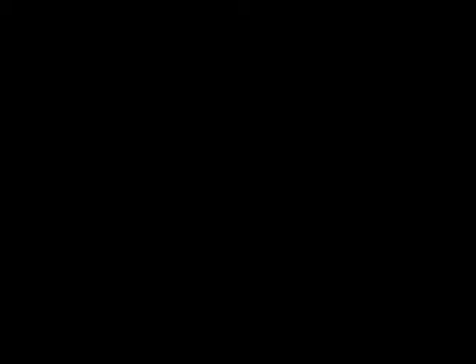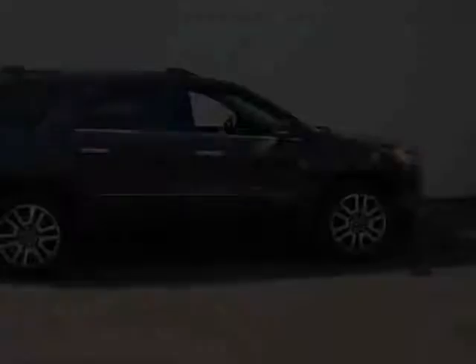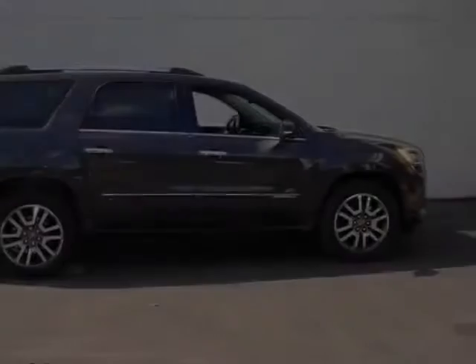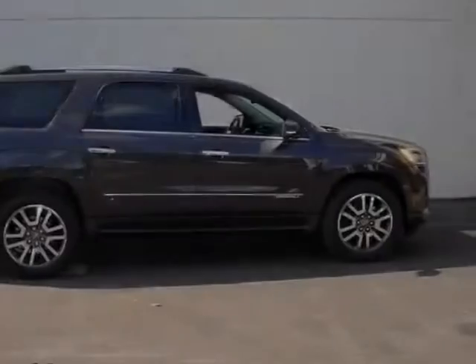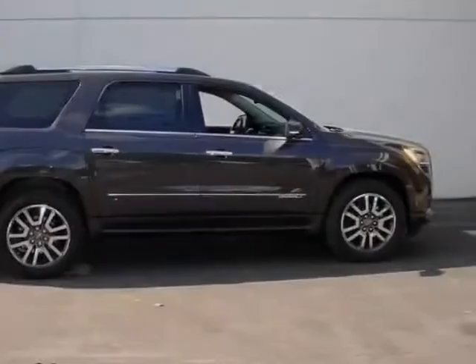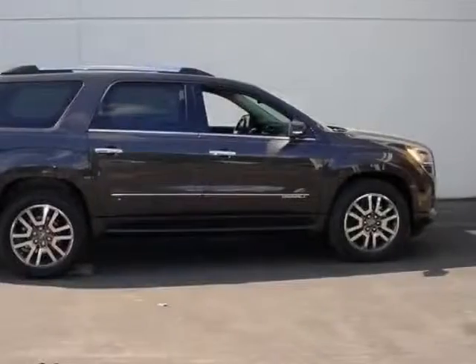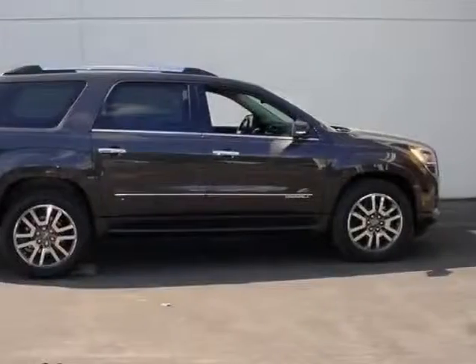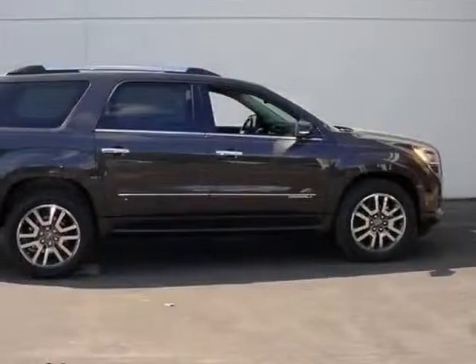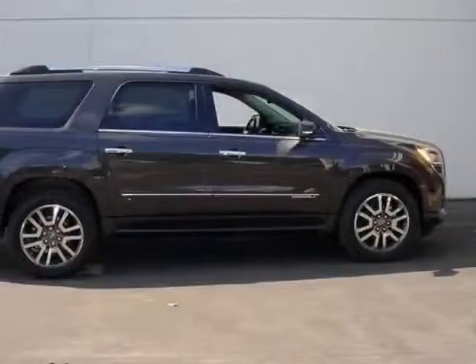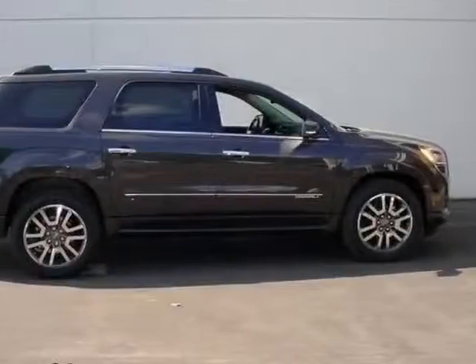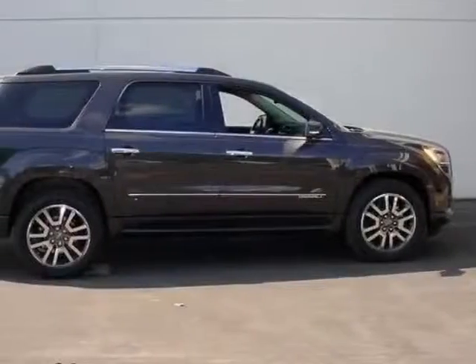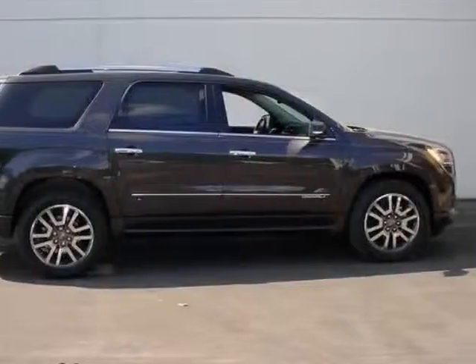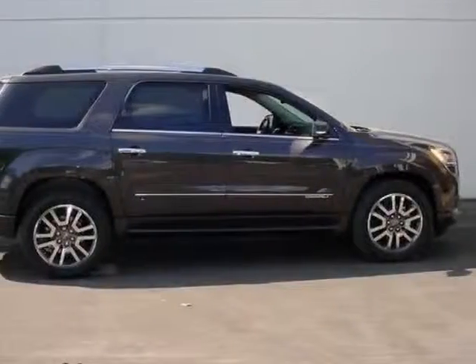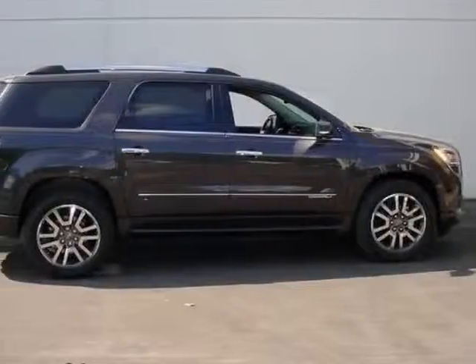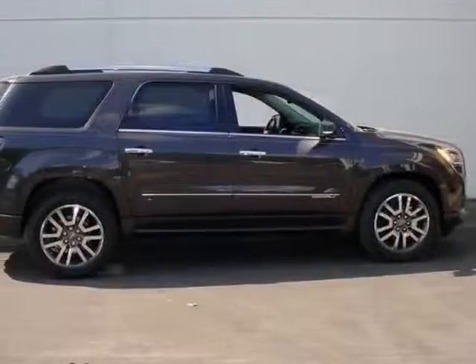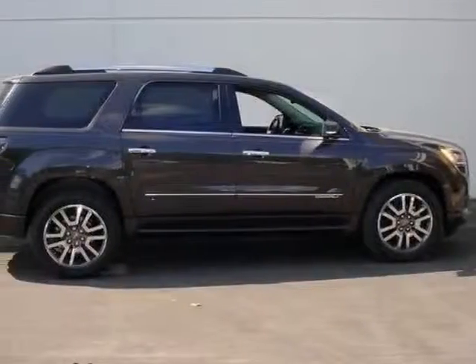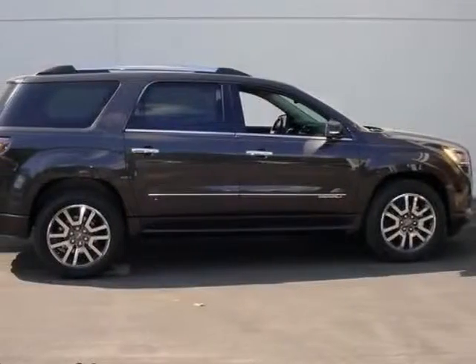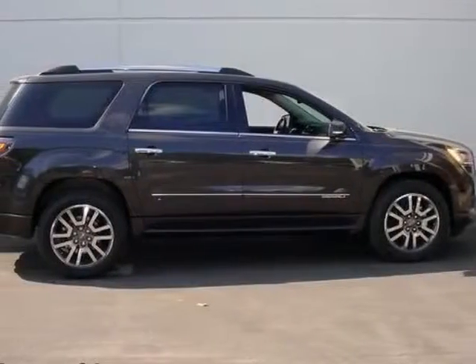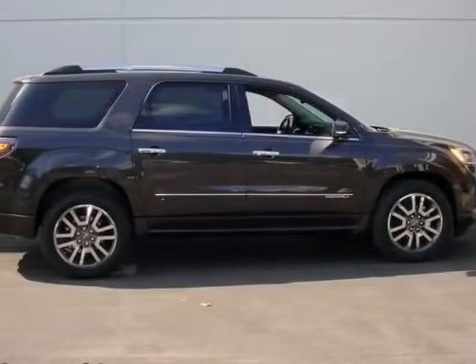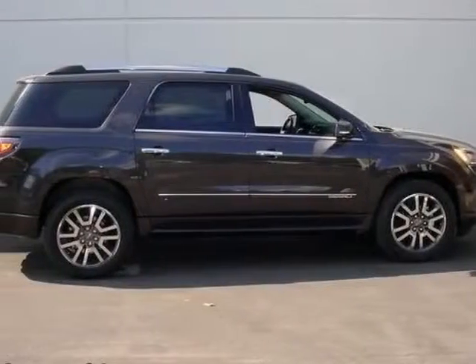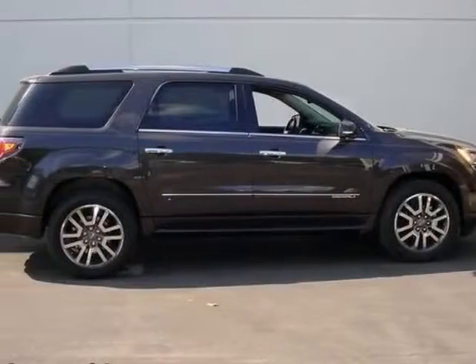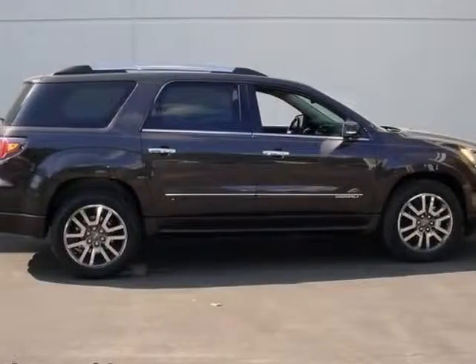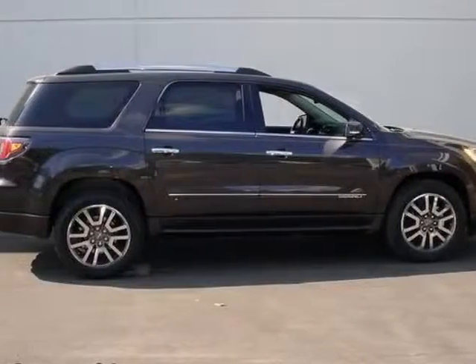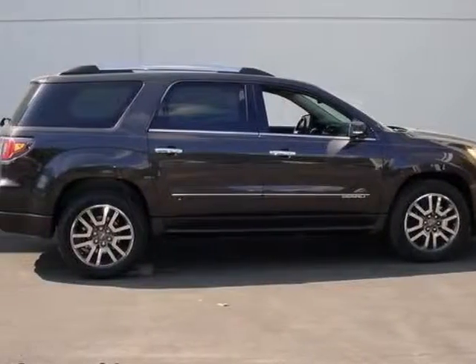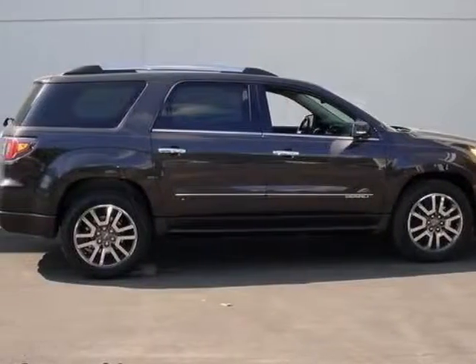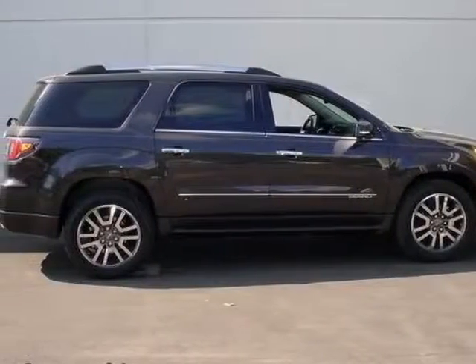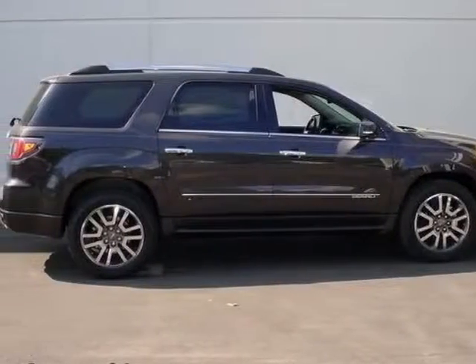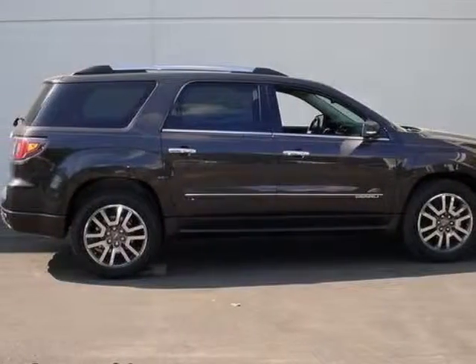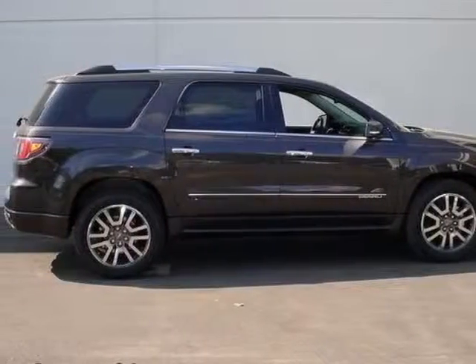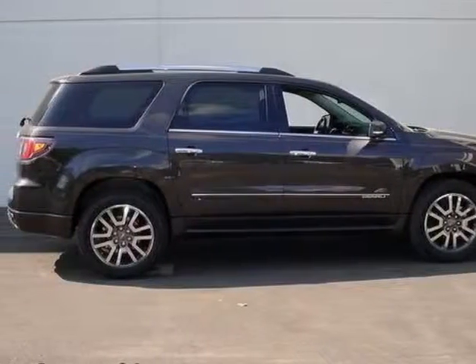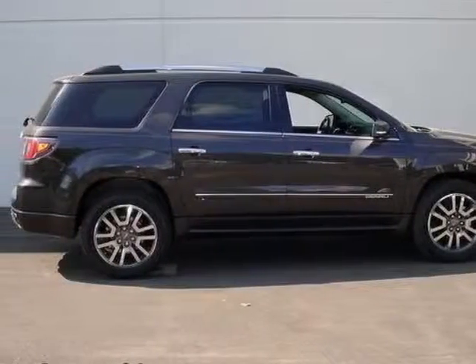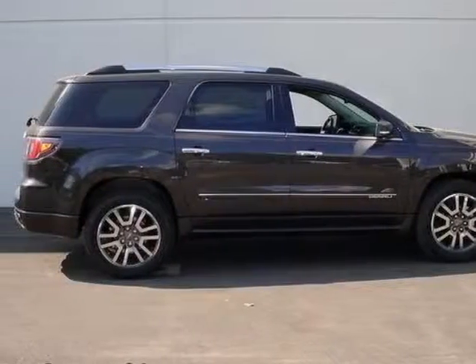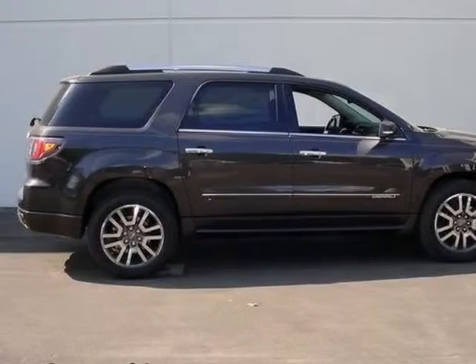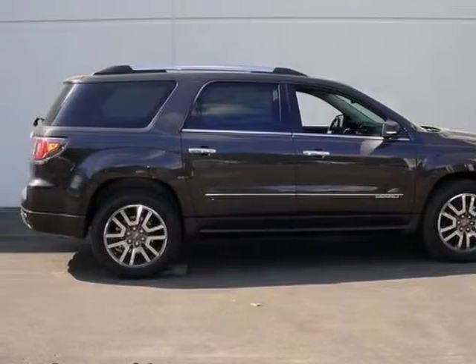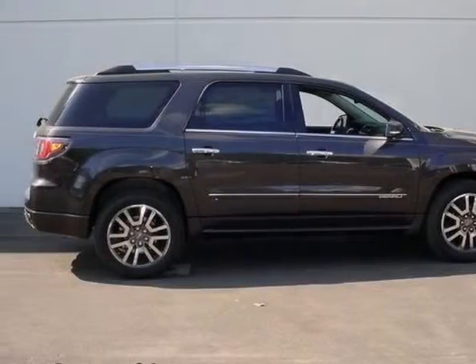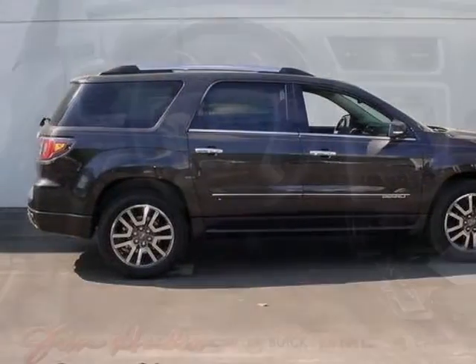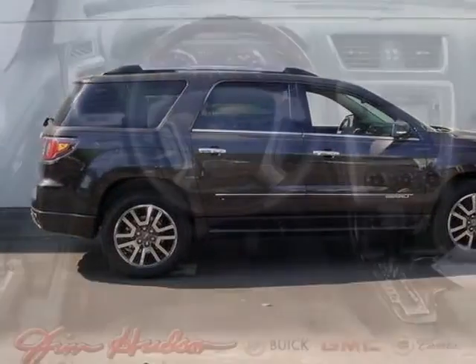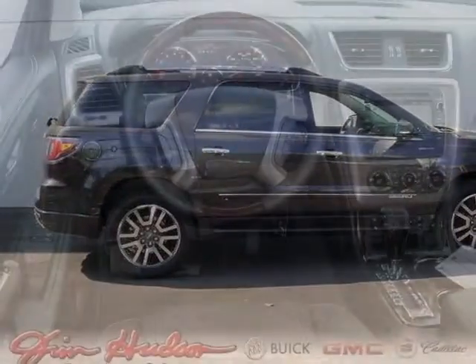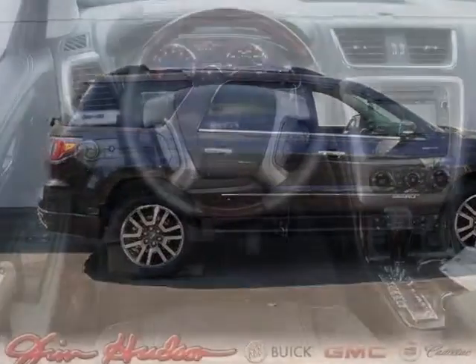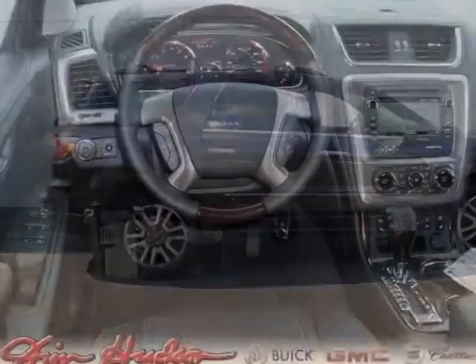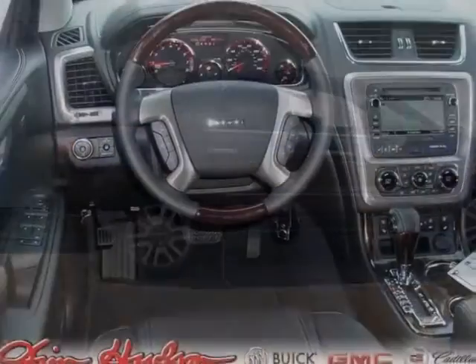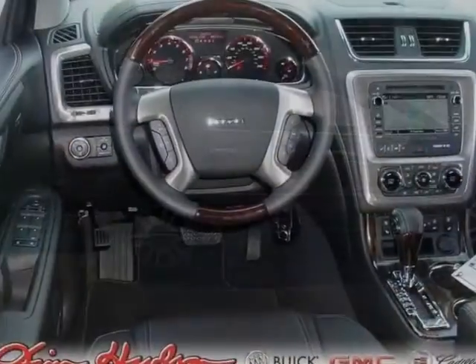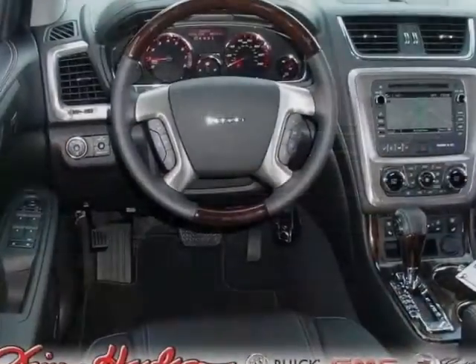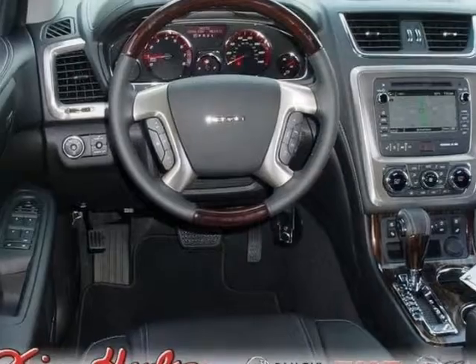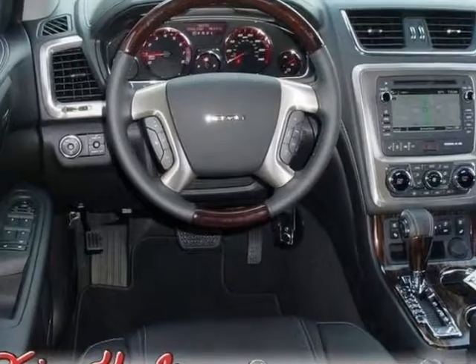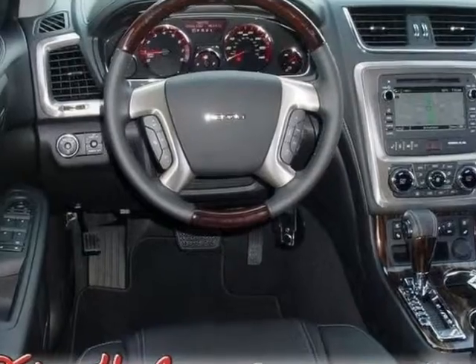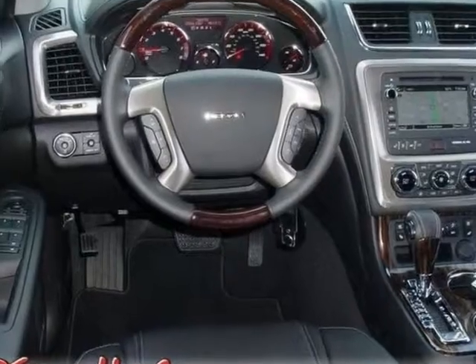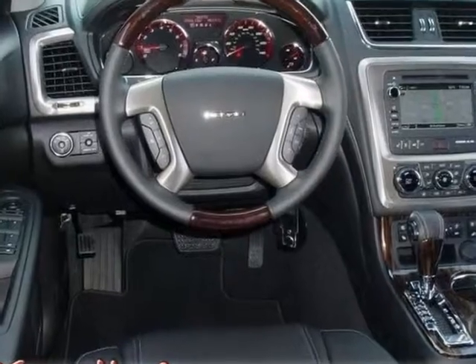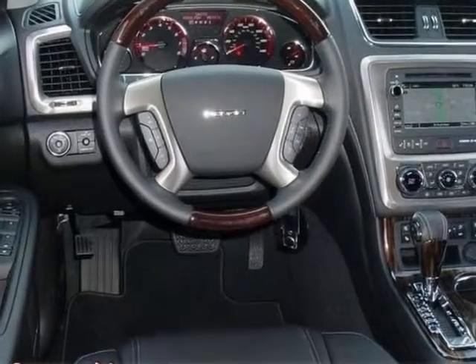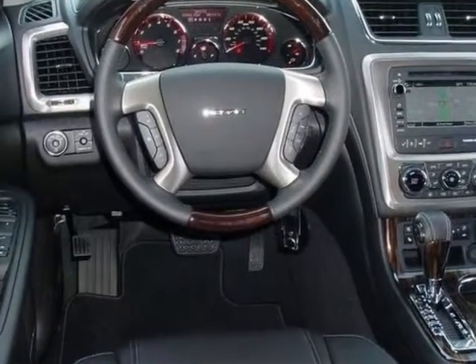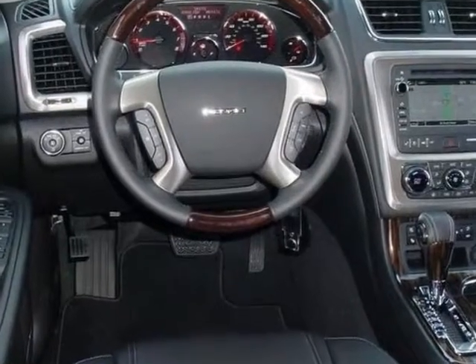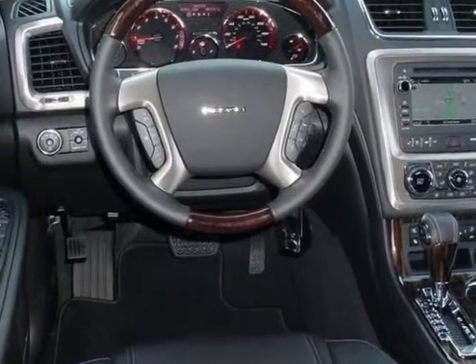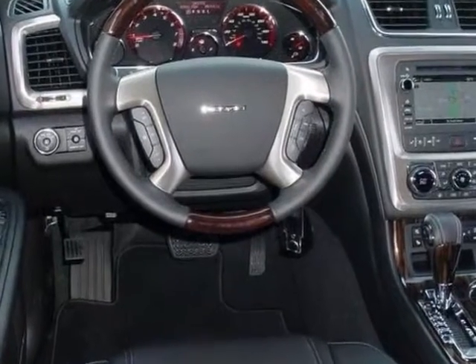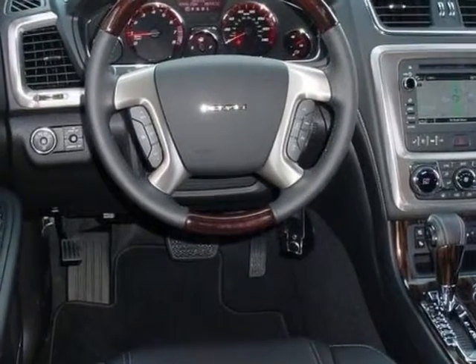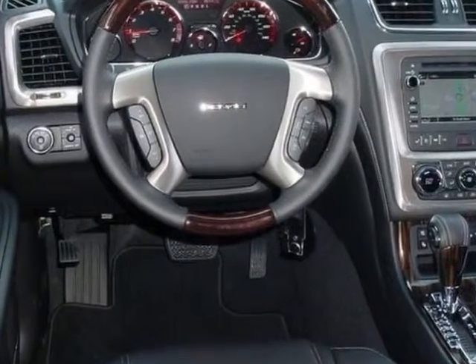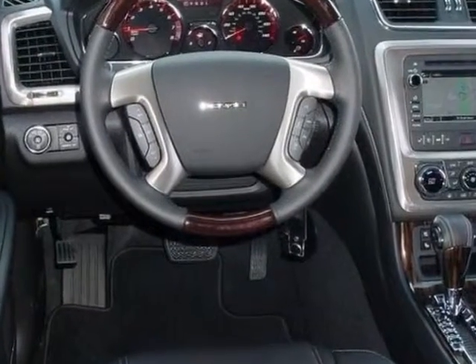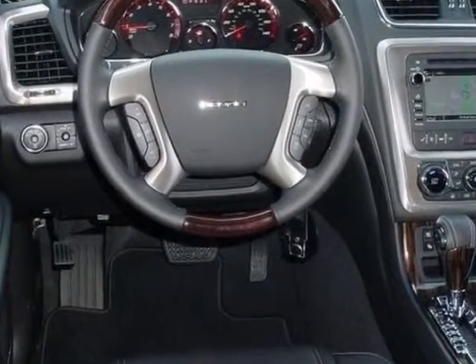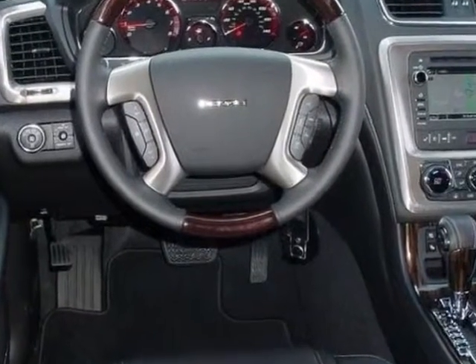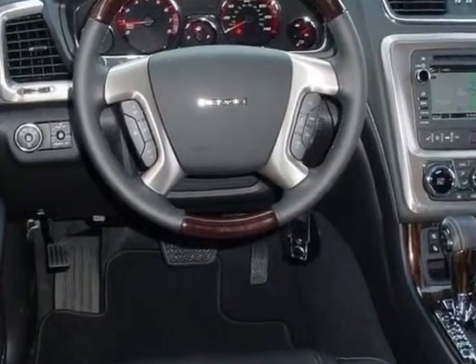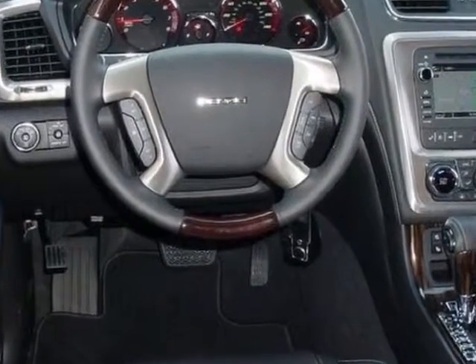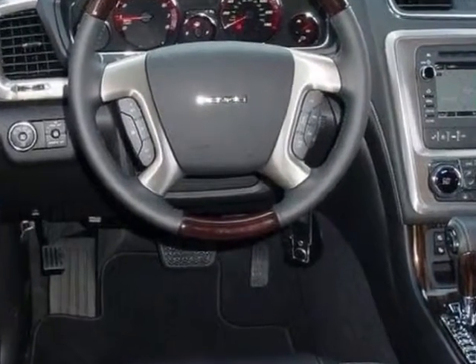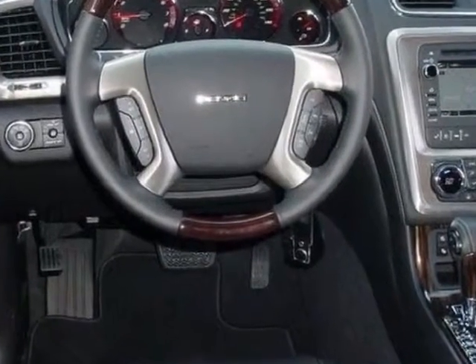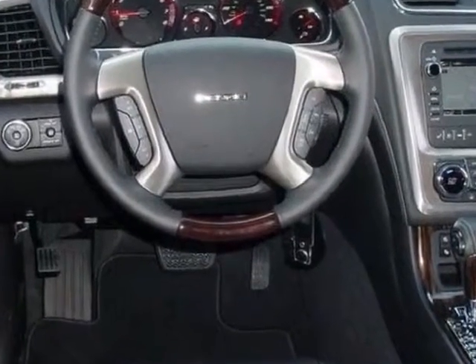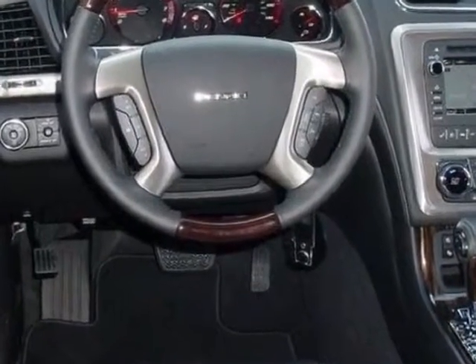Check out this new 2013 GMC Acadia. For your protection, this vehicle has a full factory warranty.